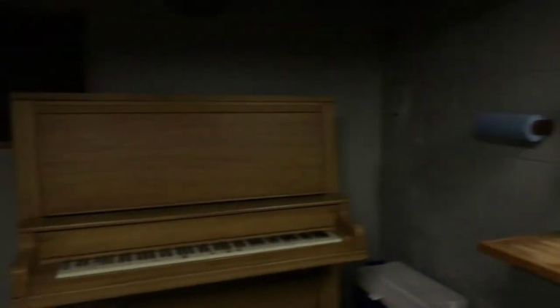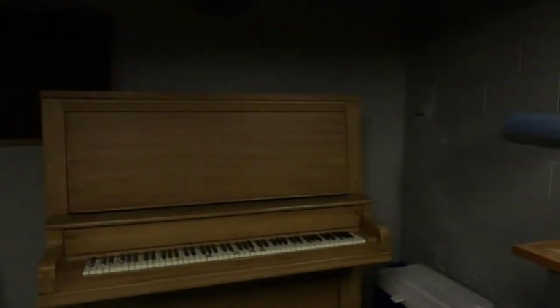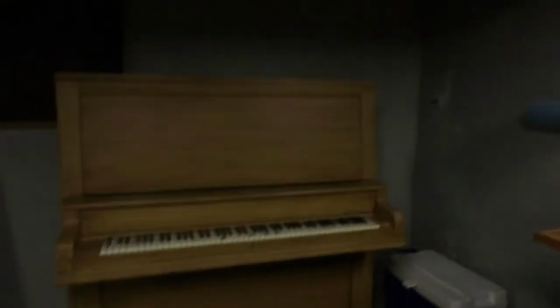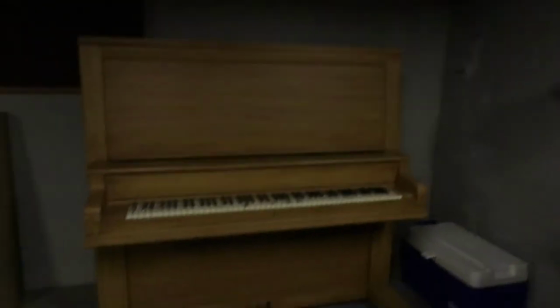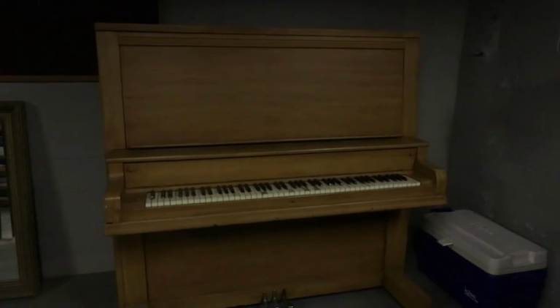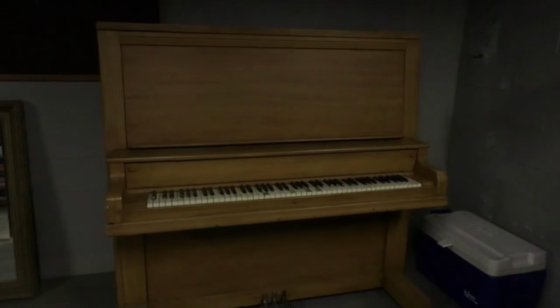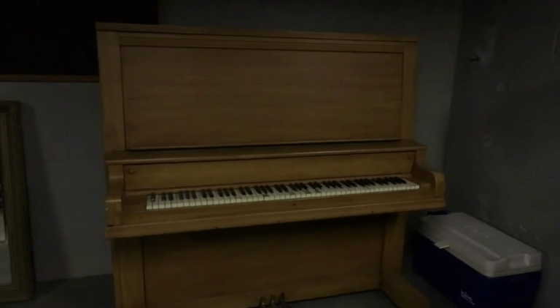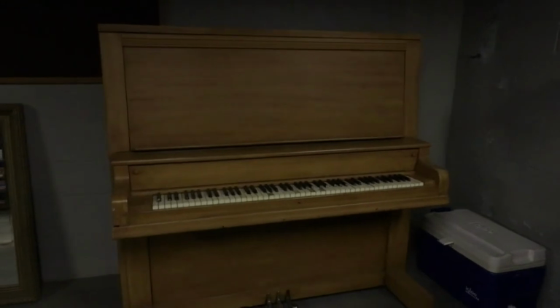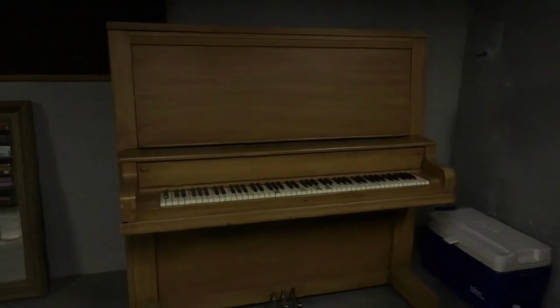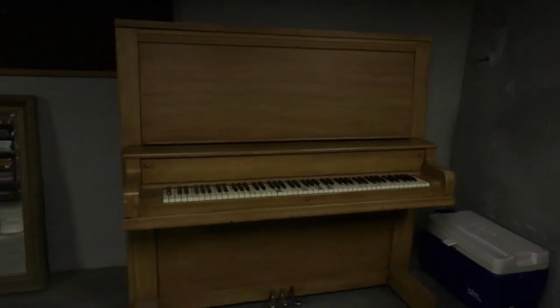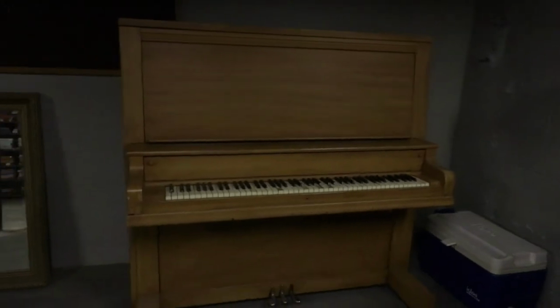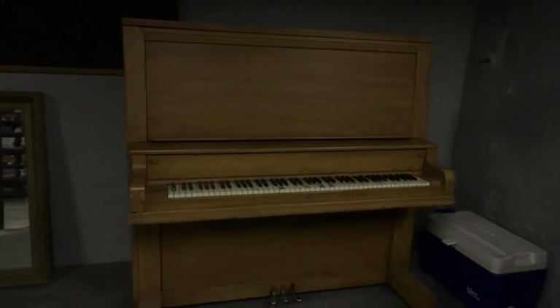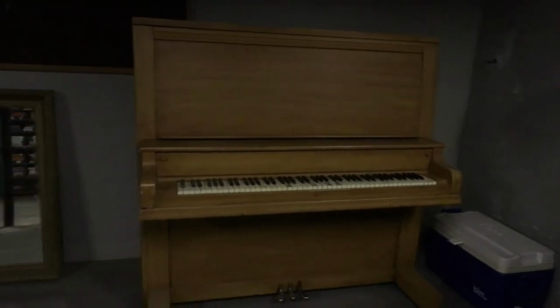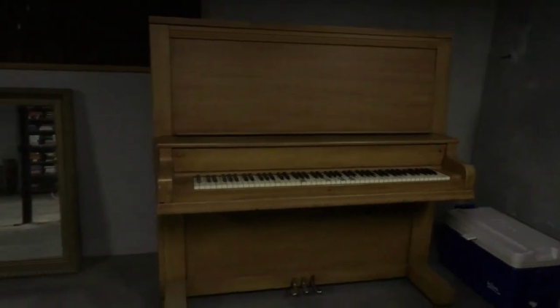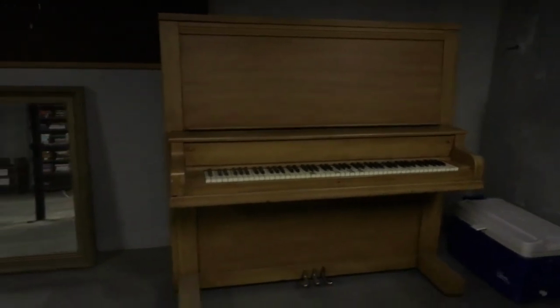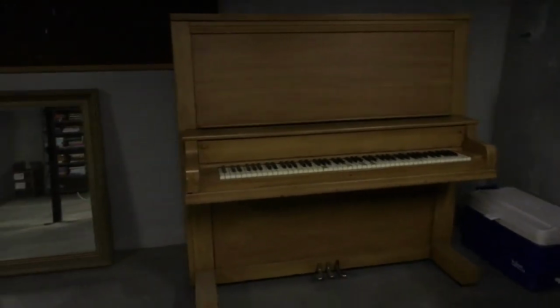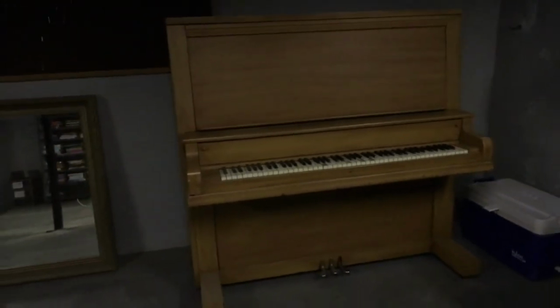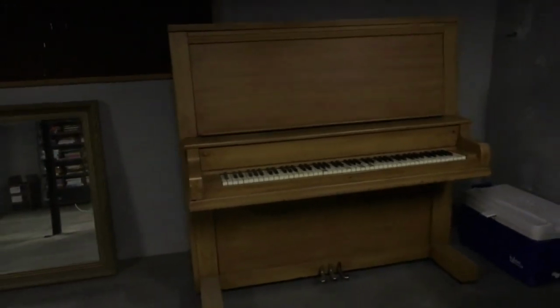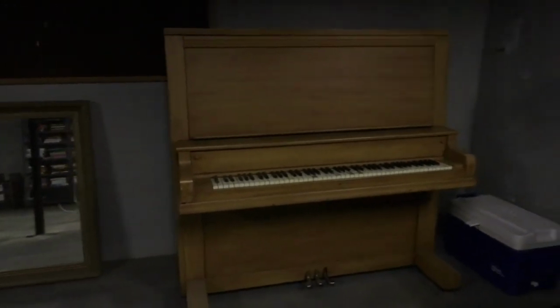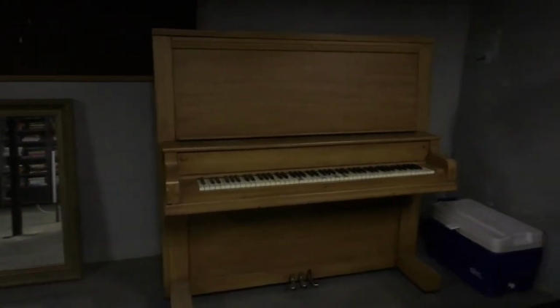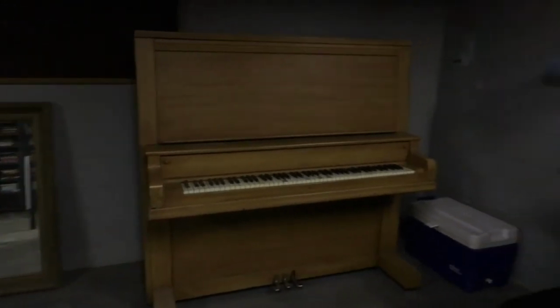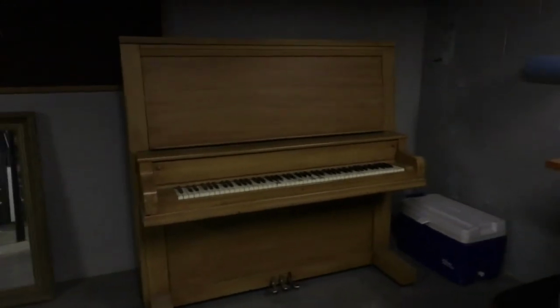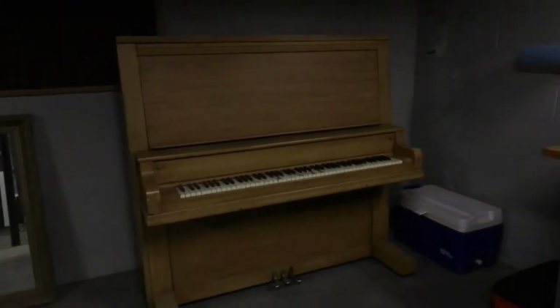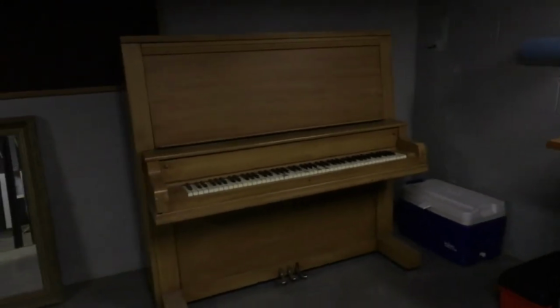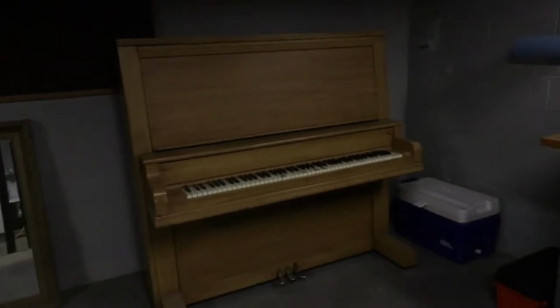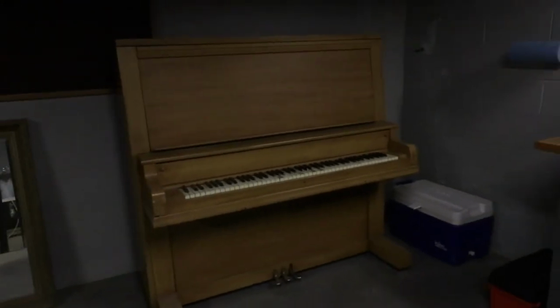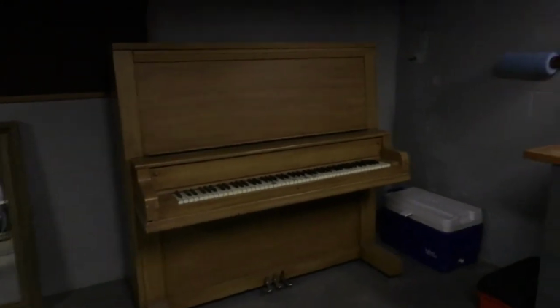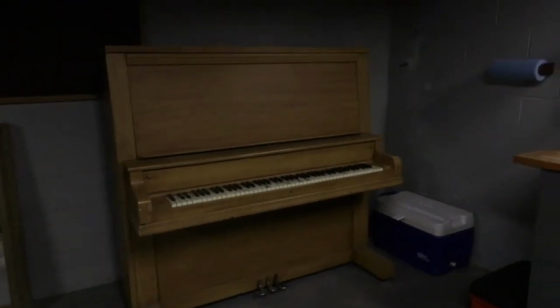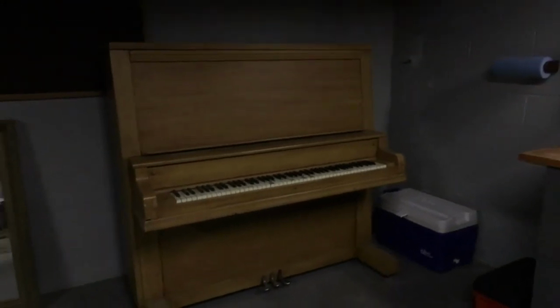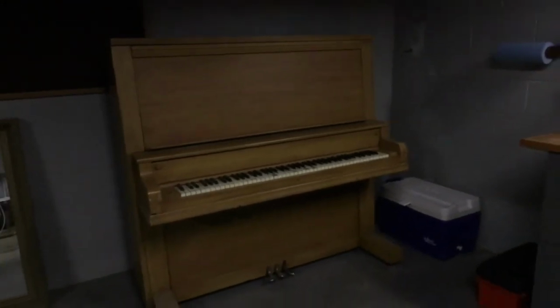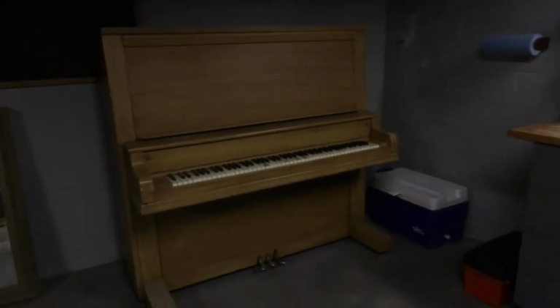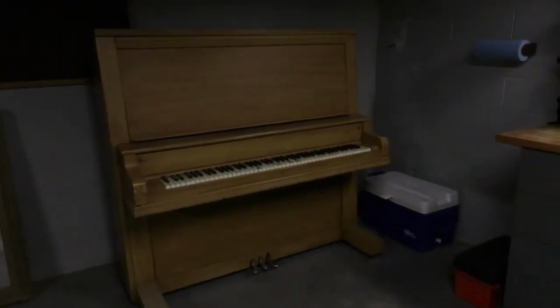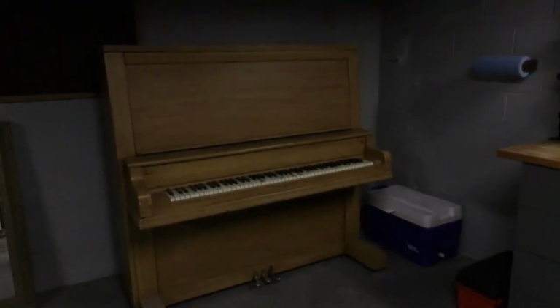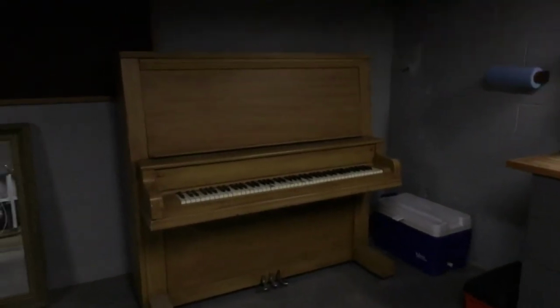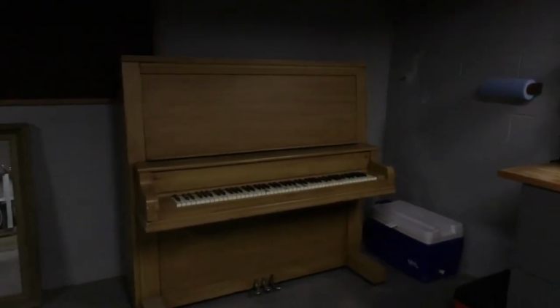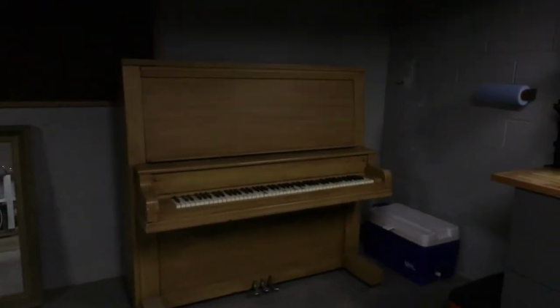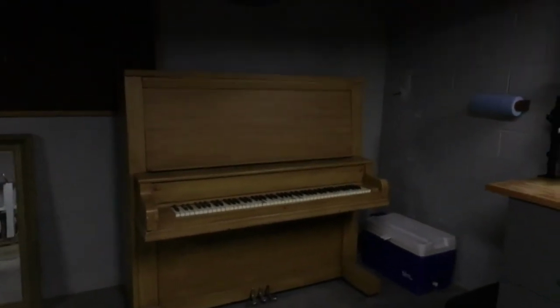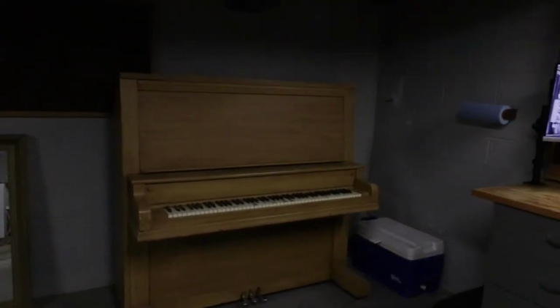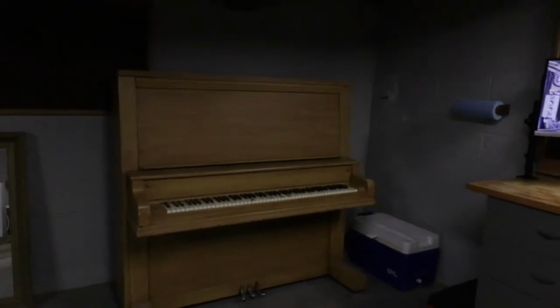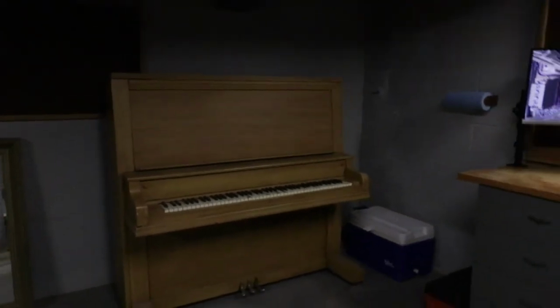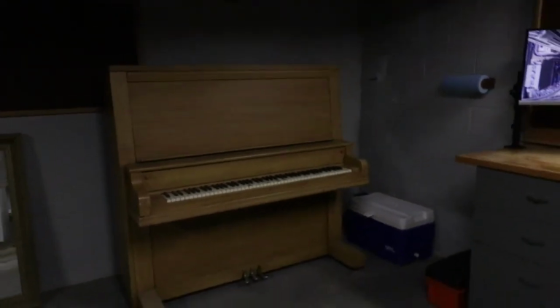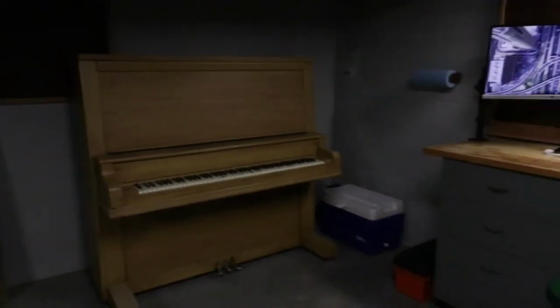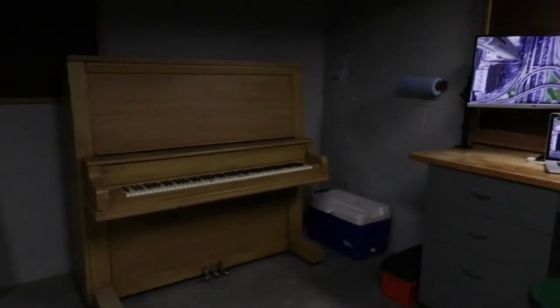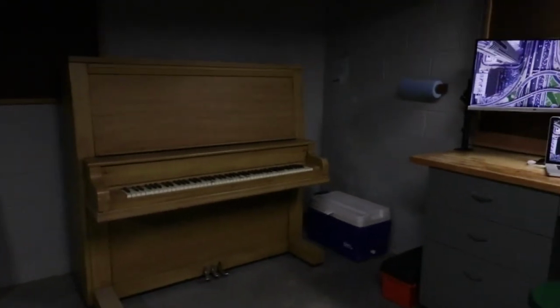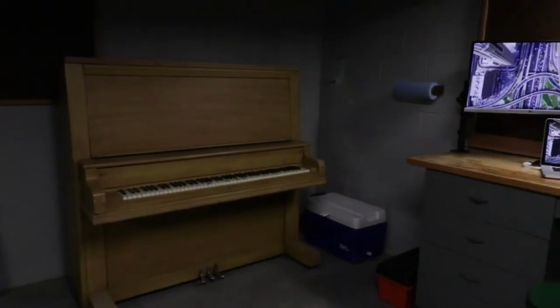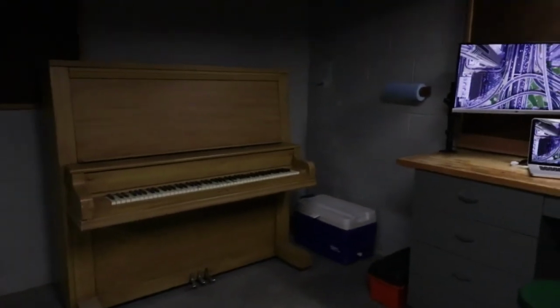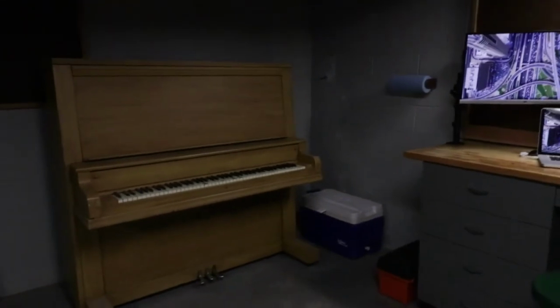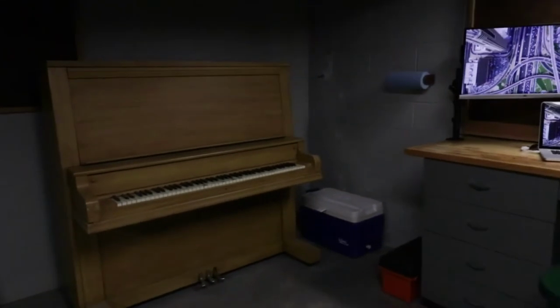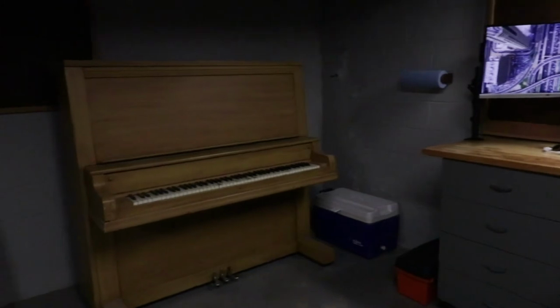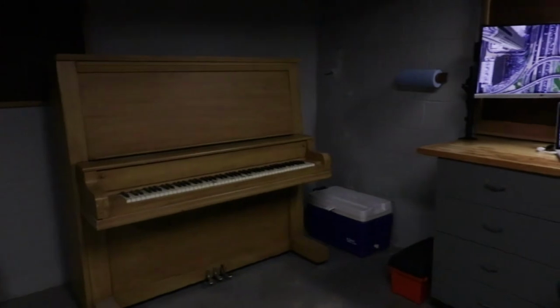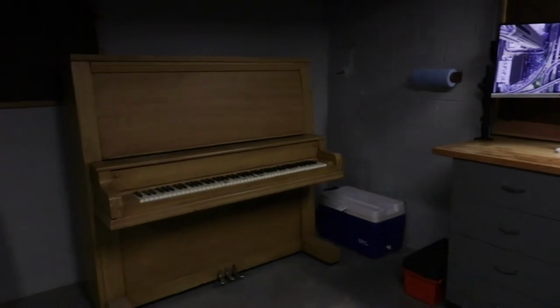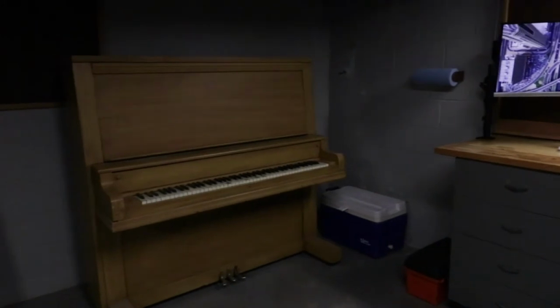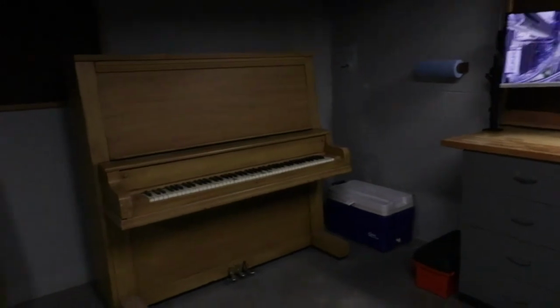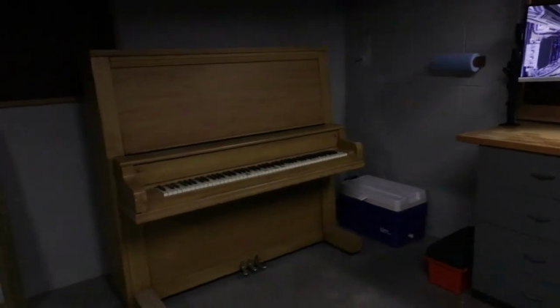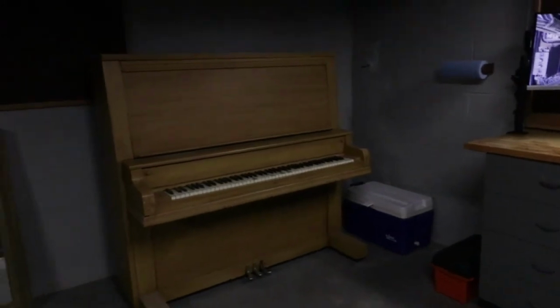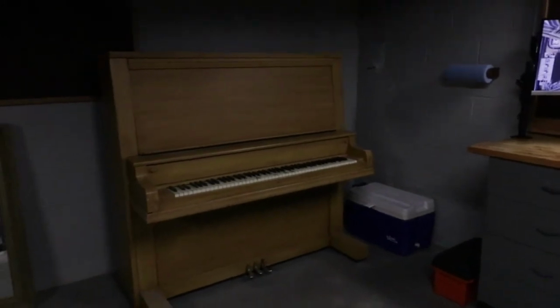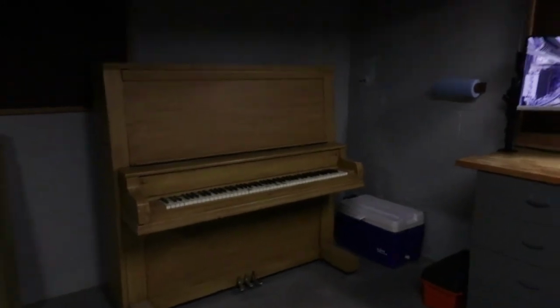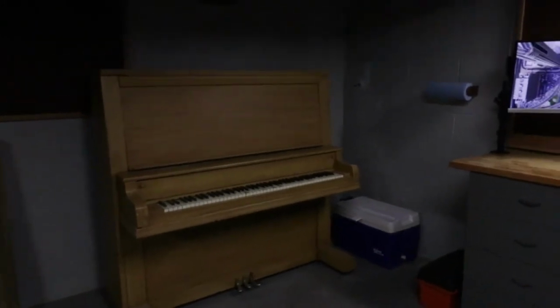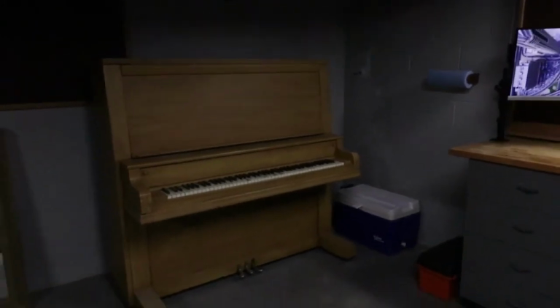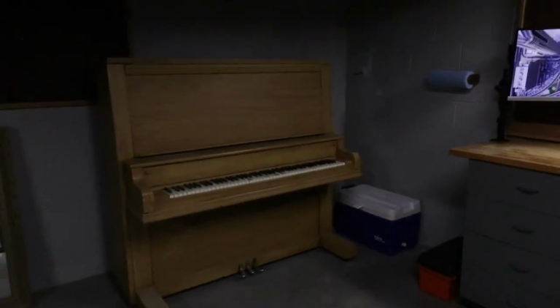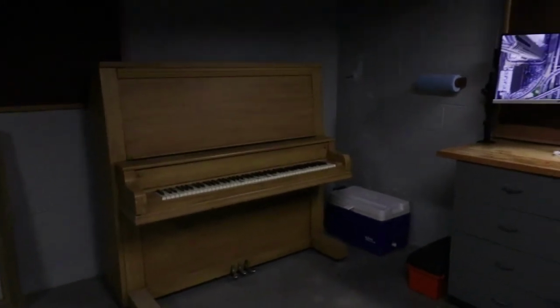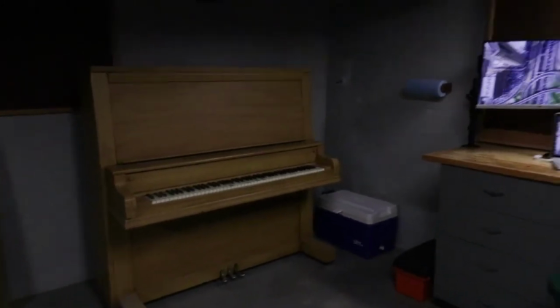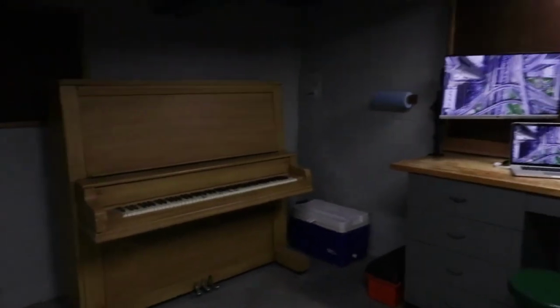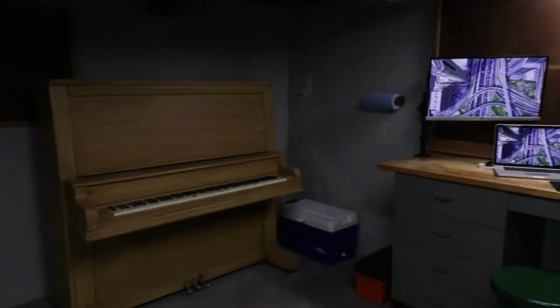Free piano — come and get it. It's free. It plays. It's heavy. You gotta get it out of the basement.